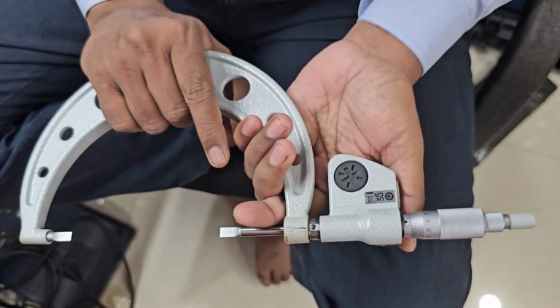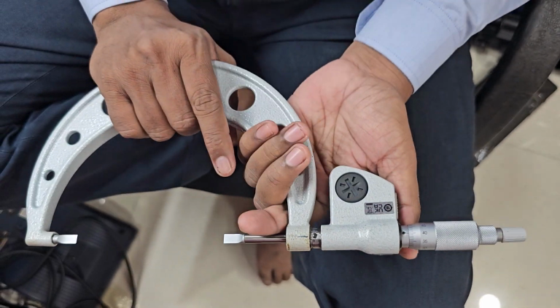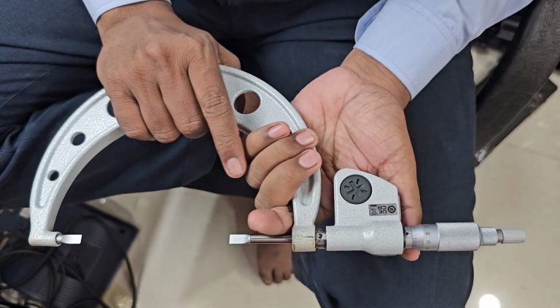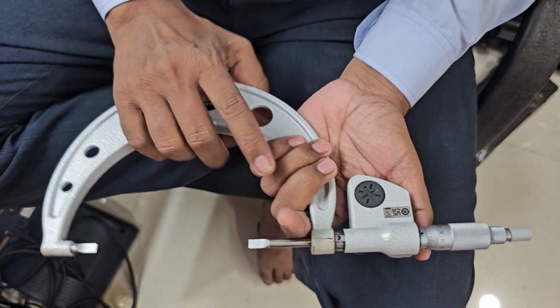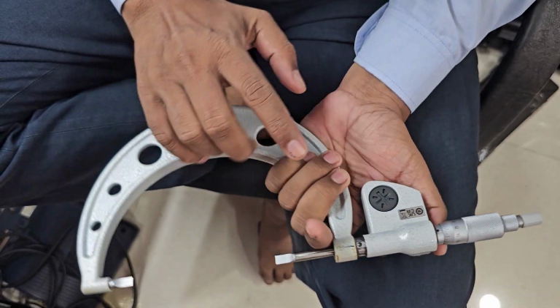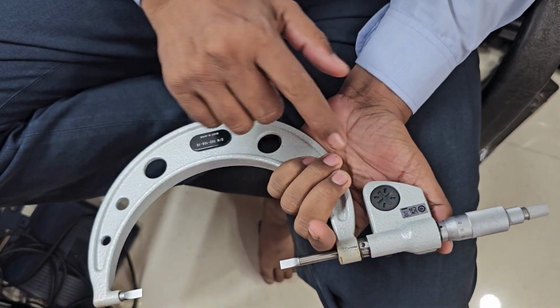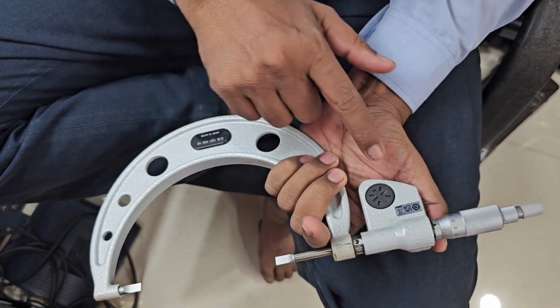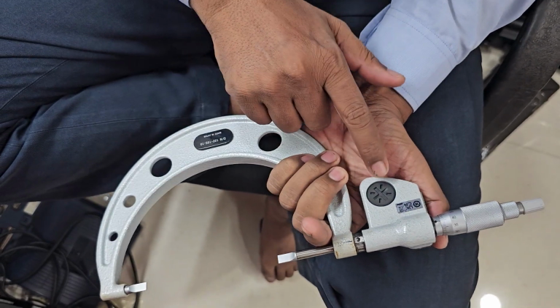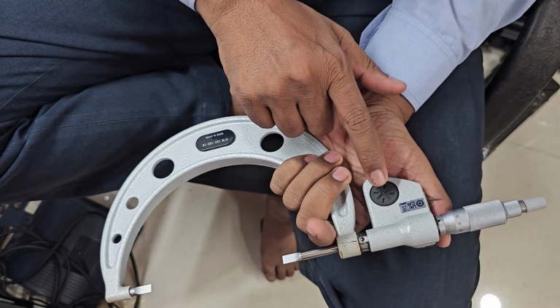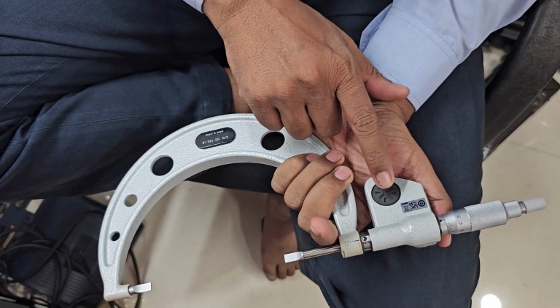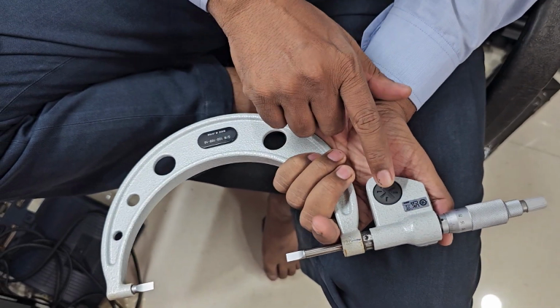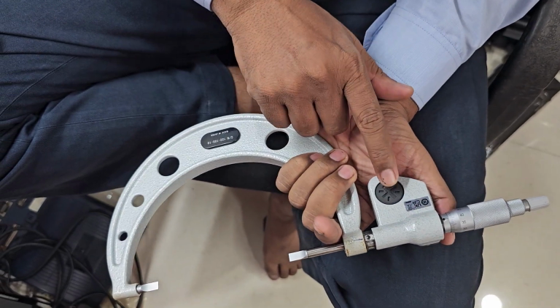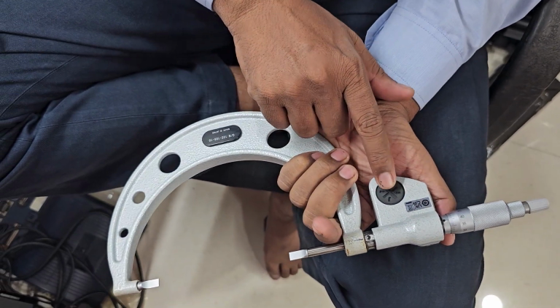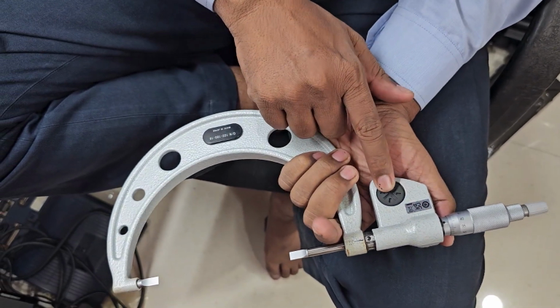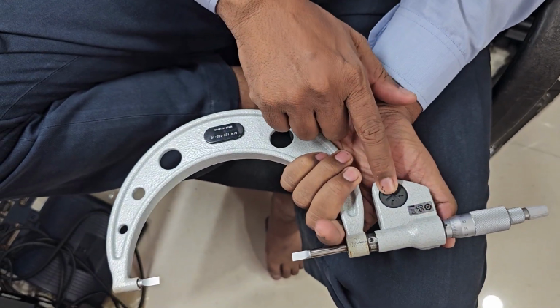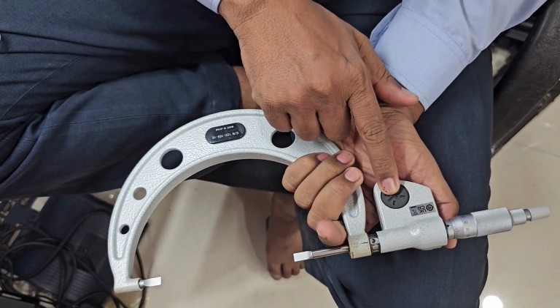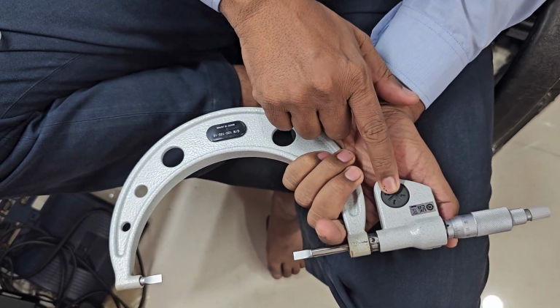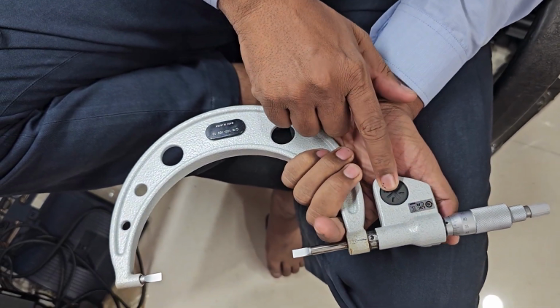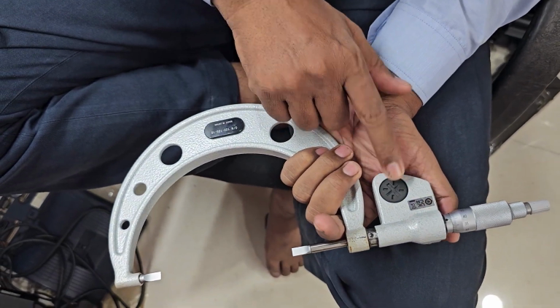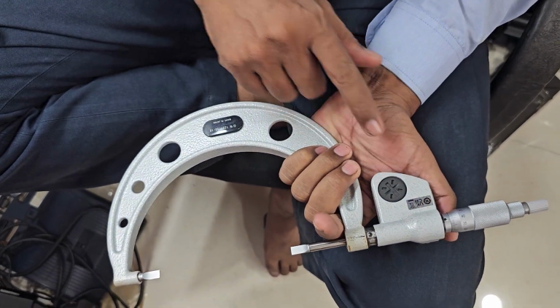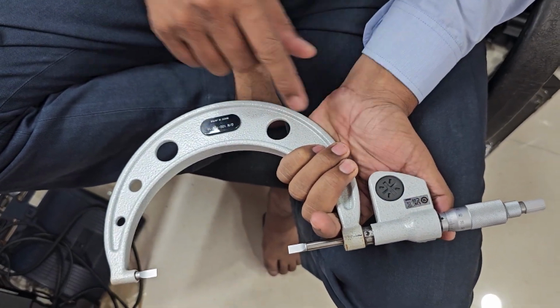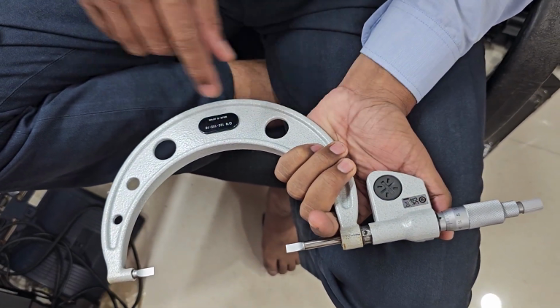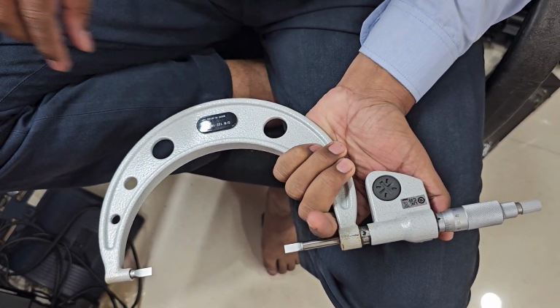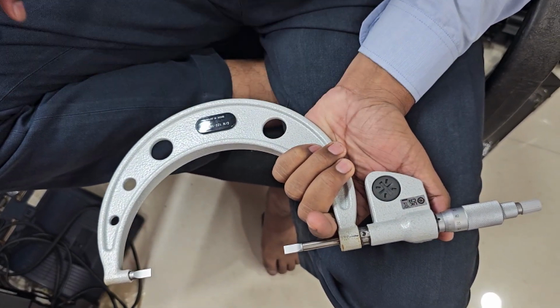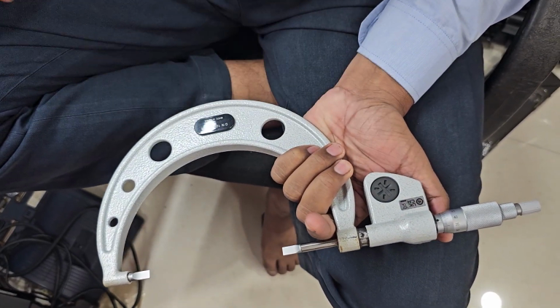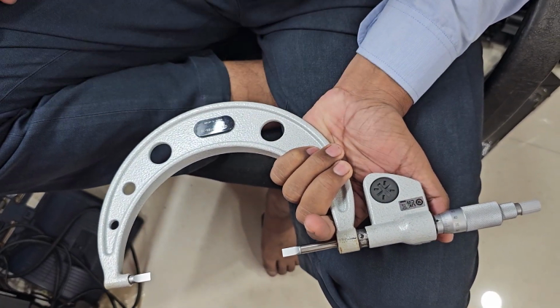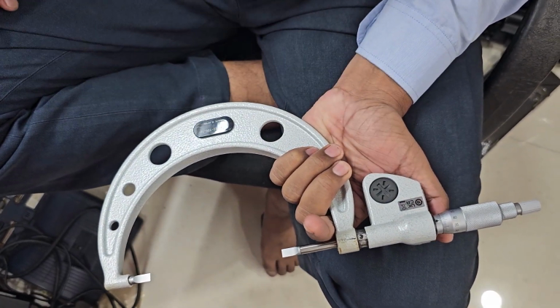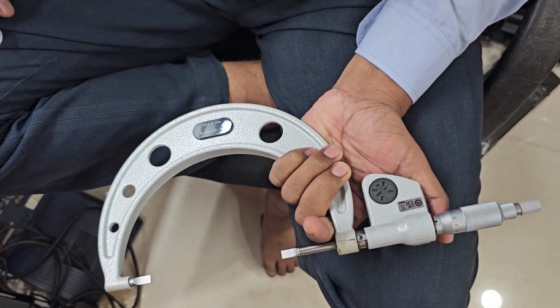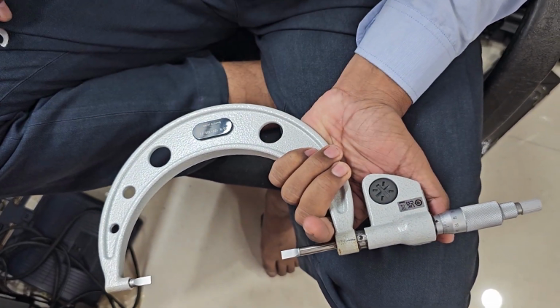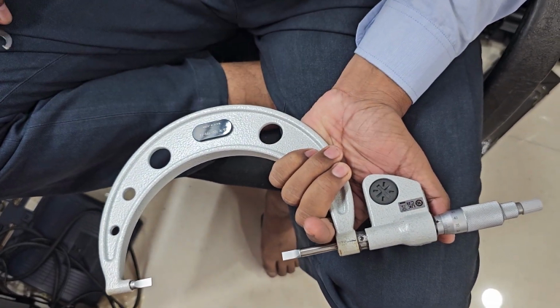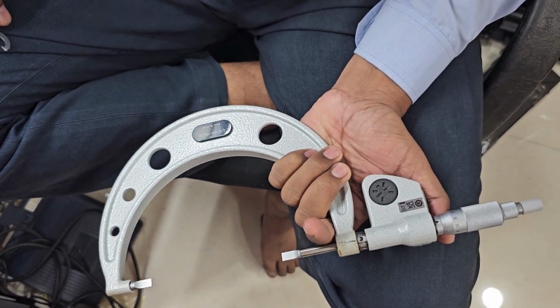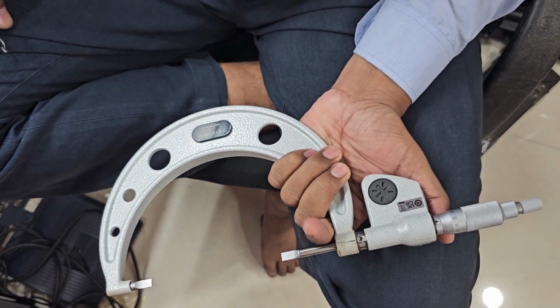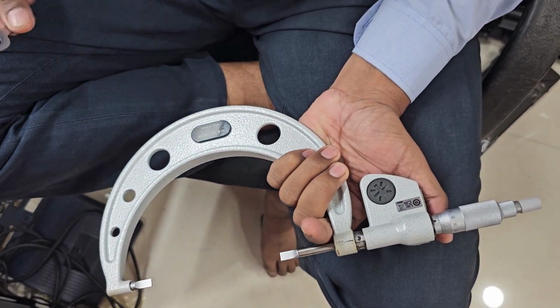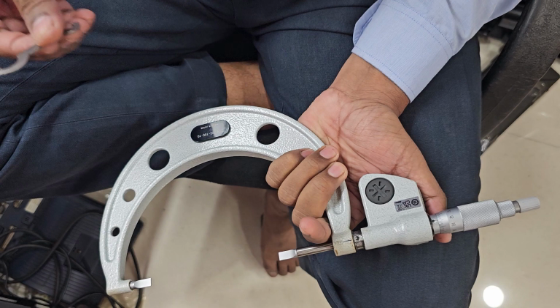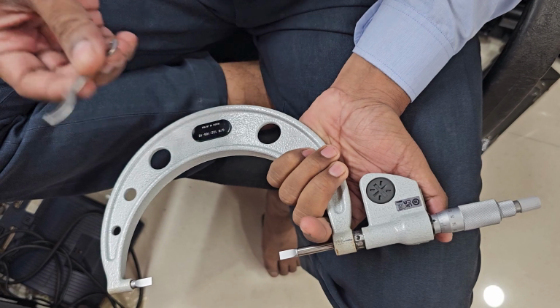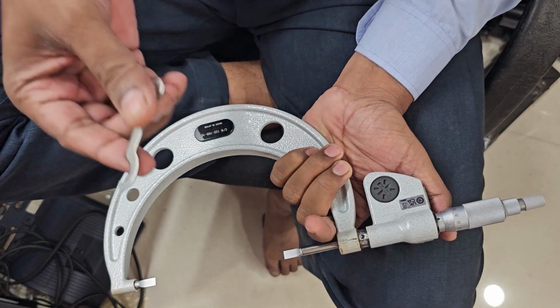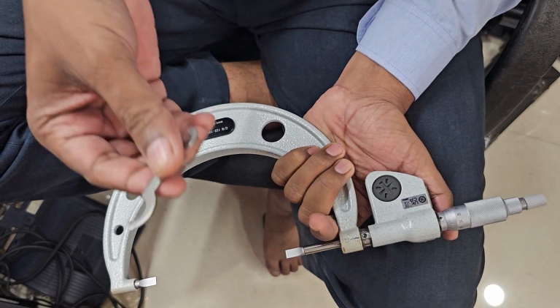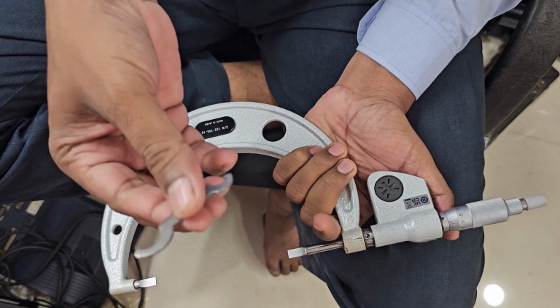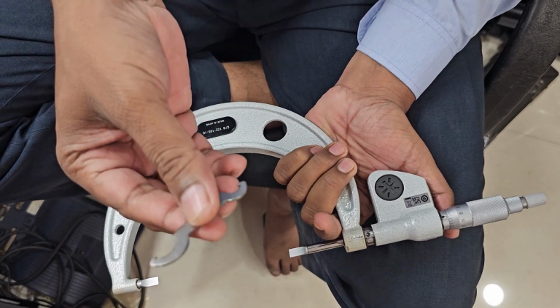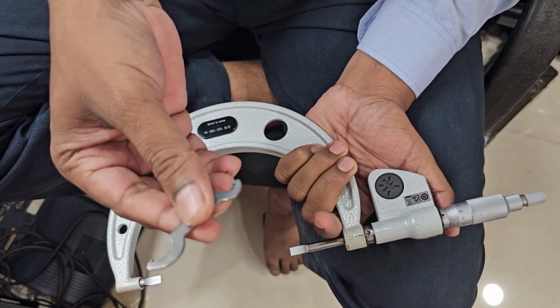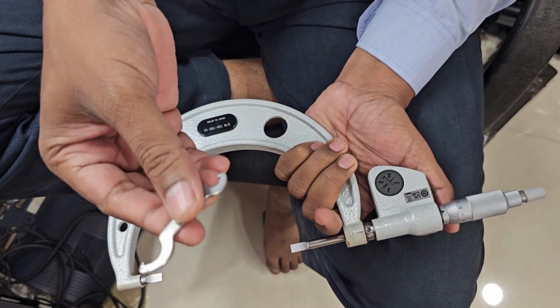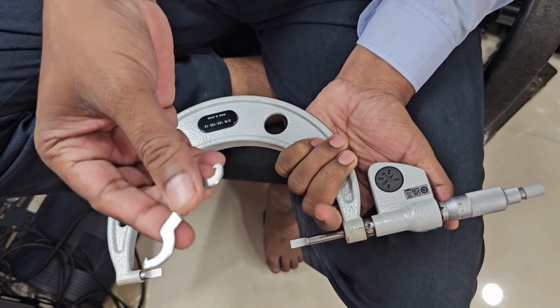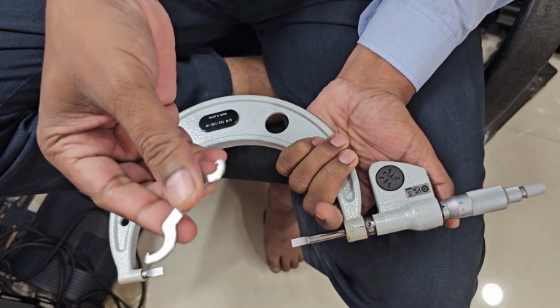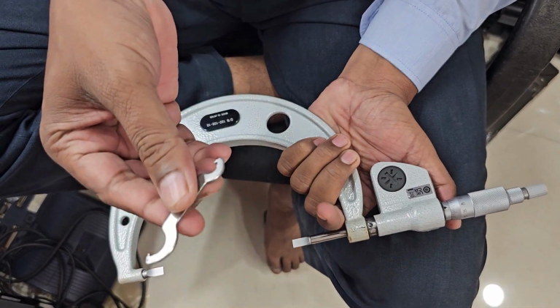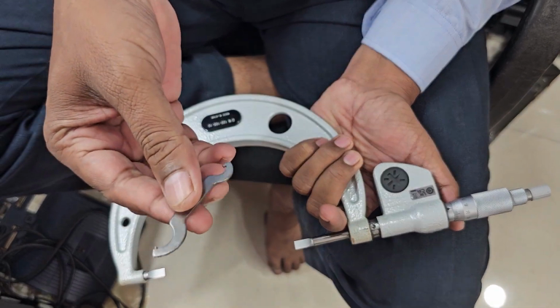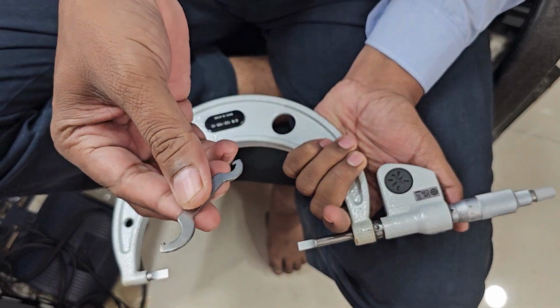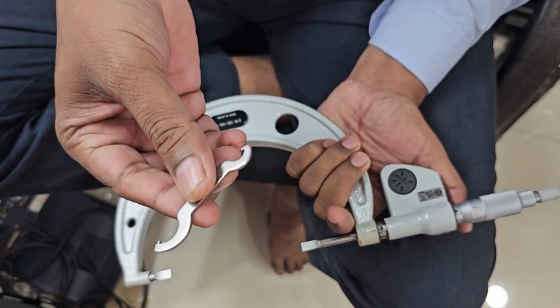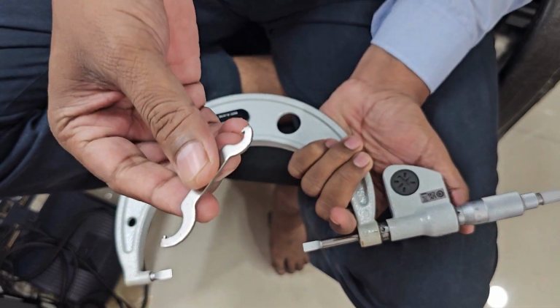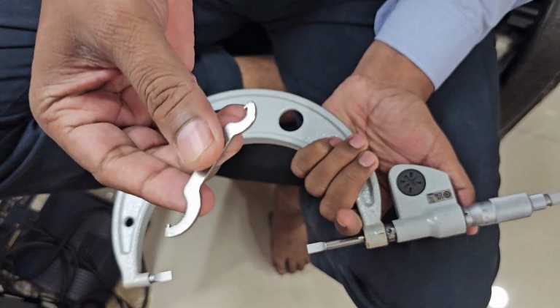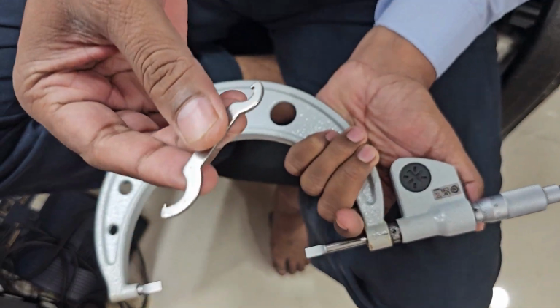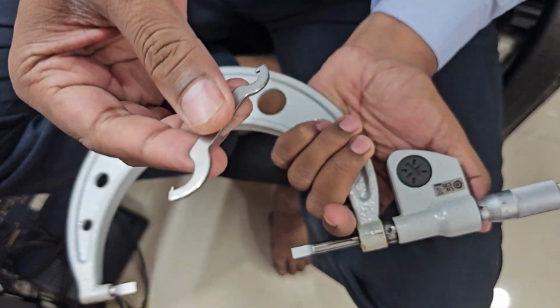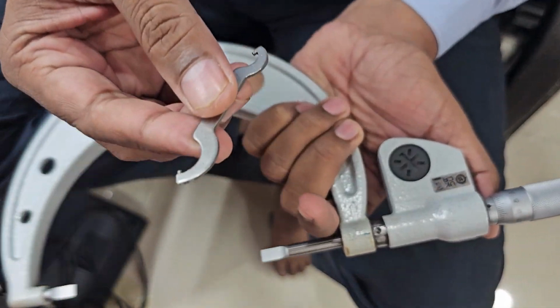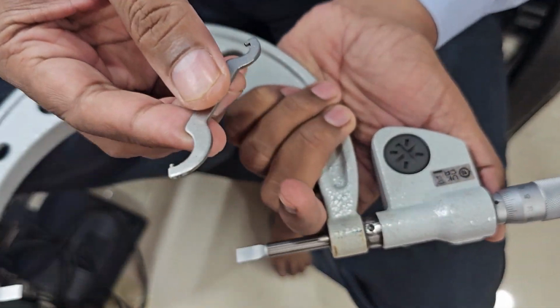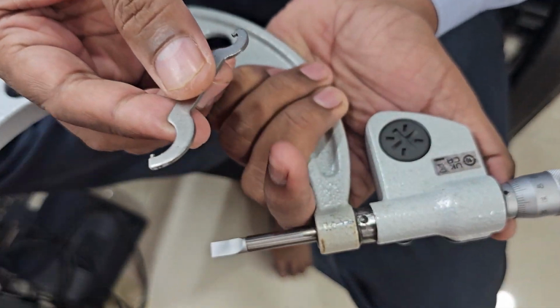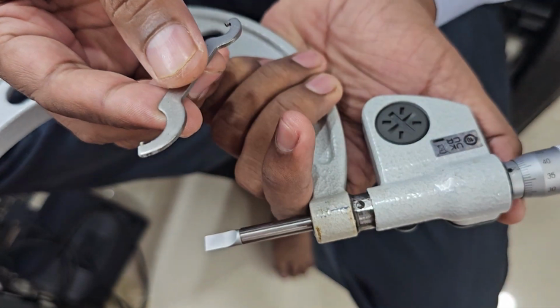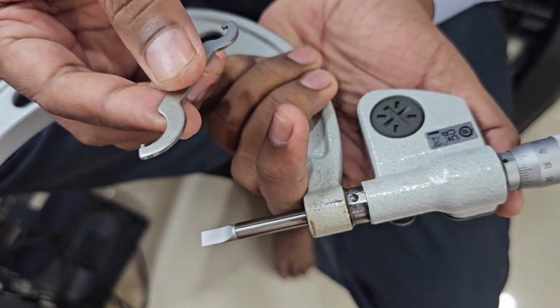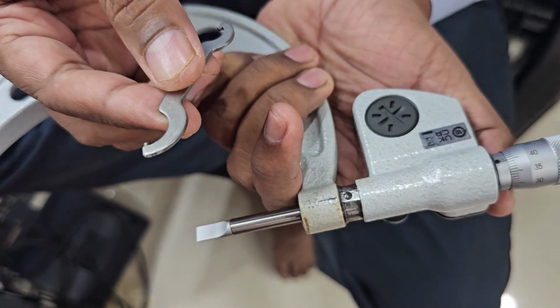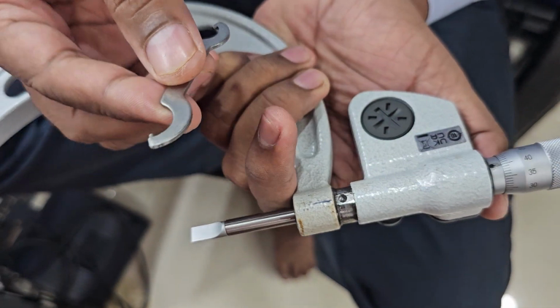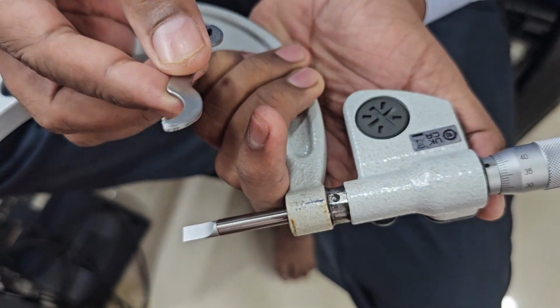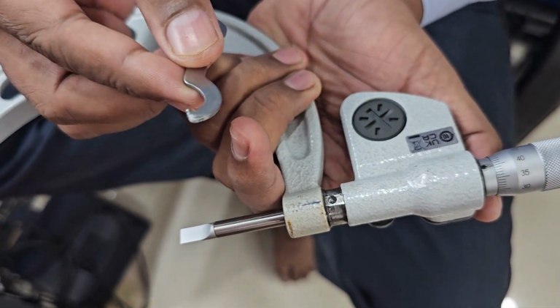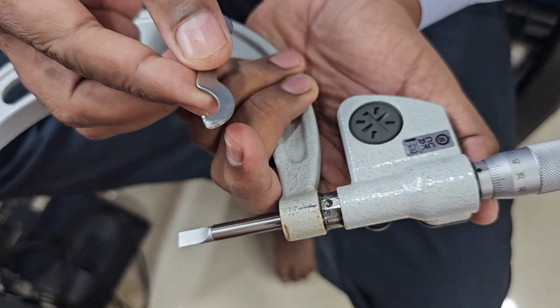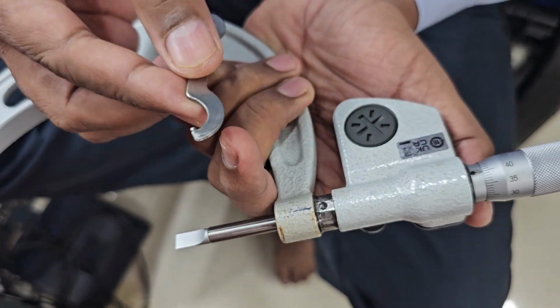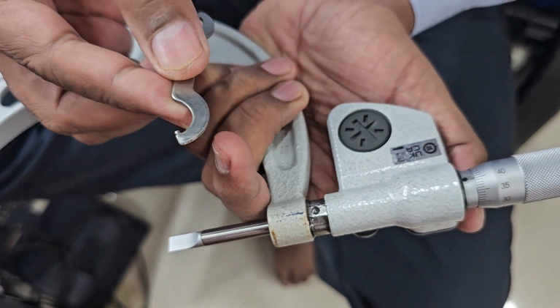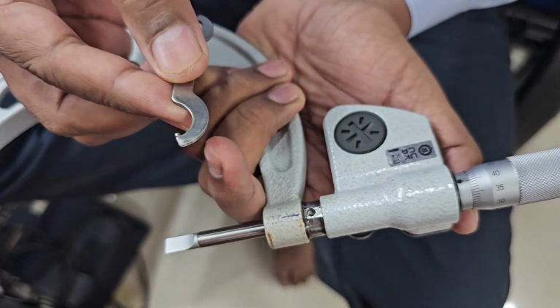The back side has a cell cover for the micrometer. This is the spanner for the micrometer.